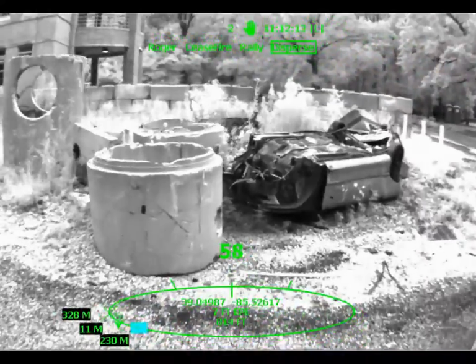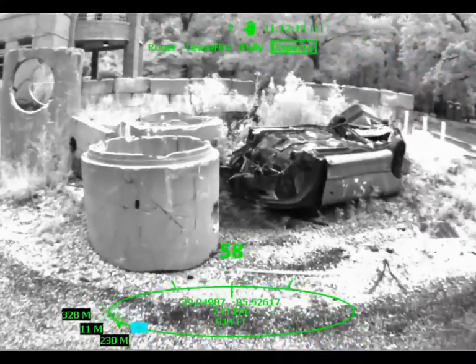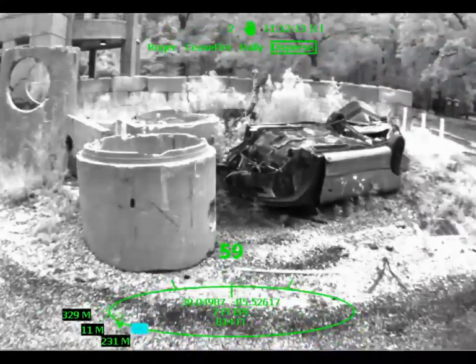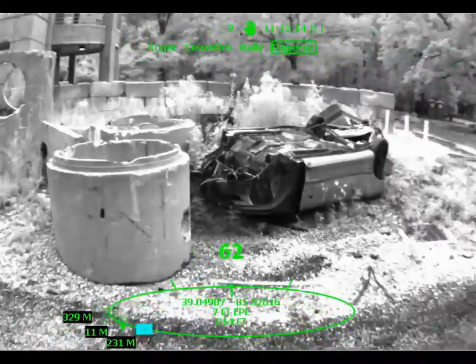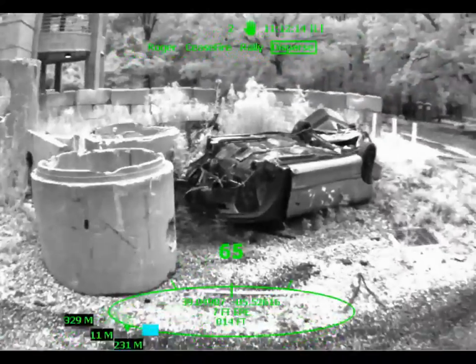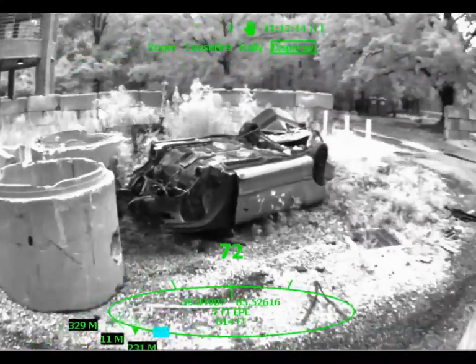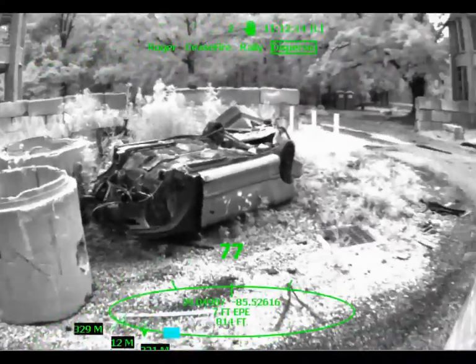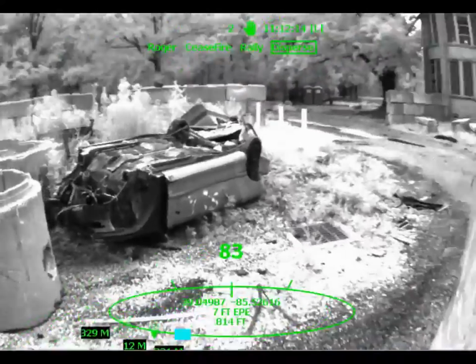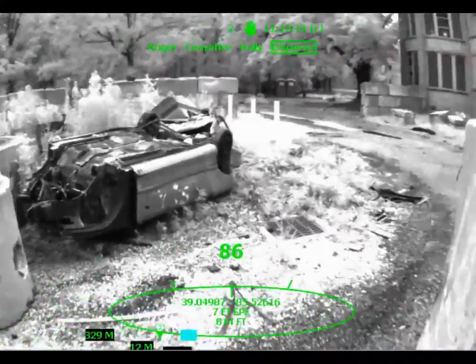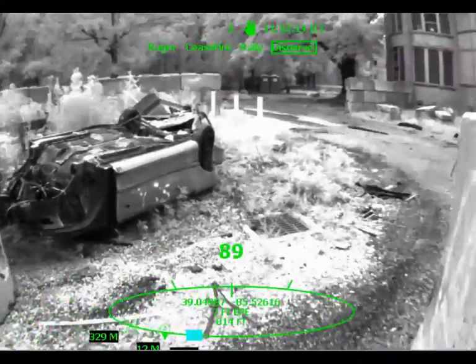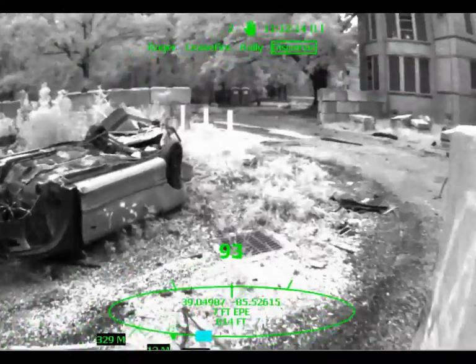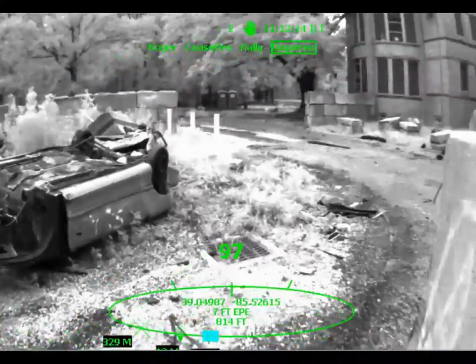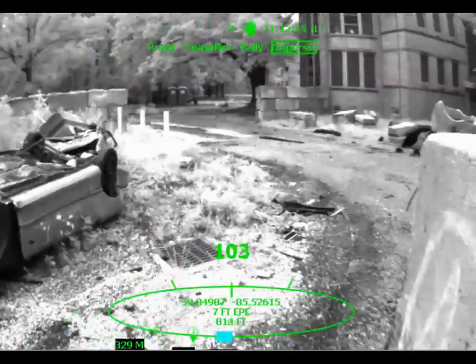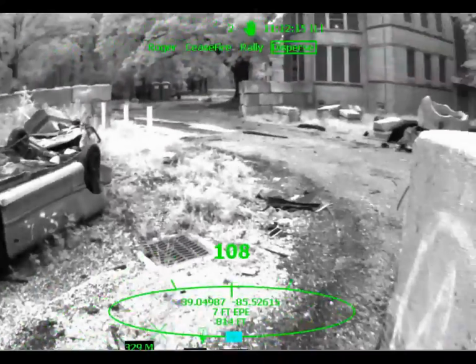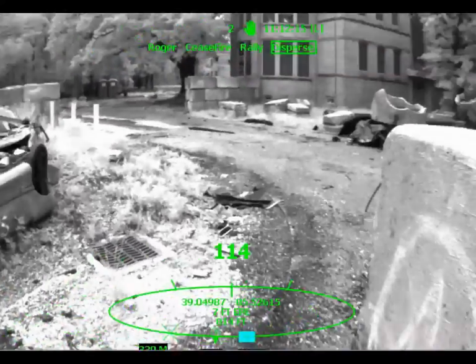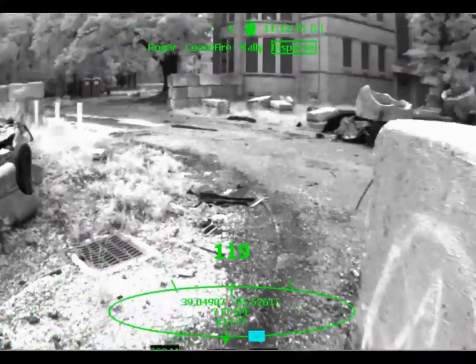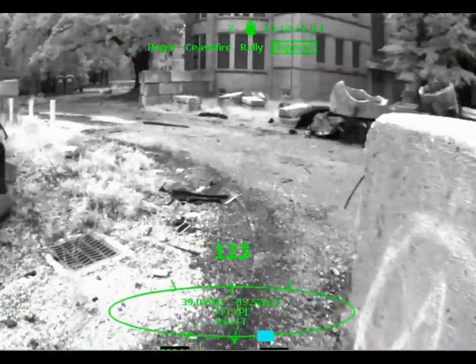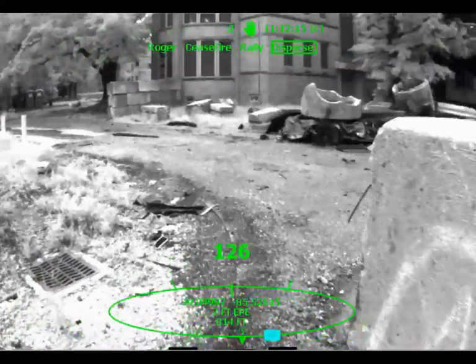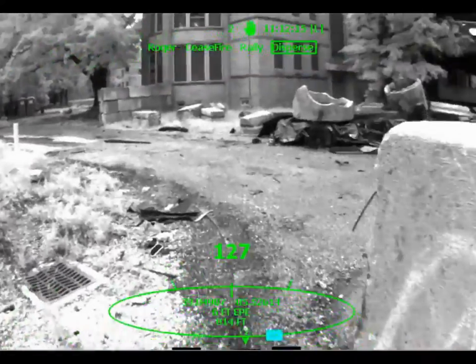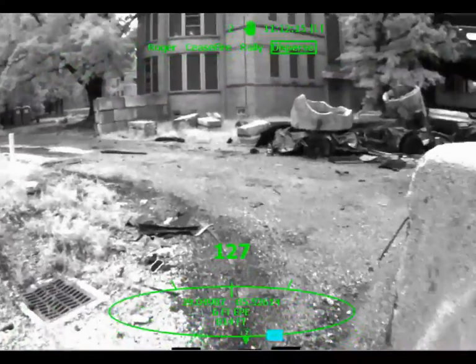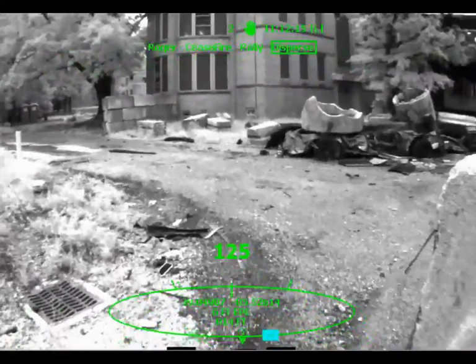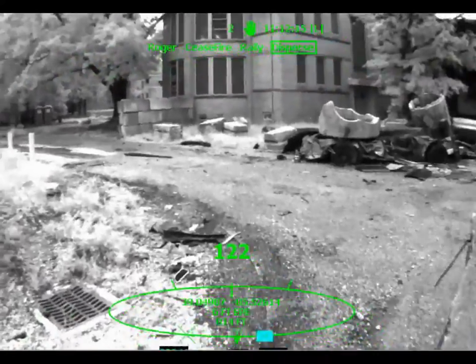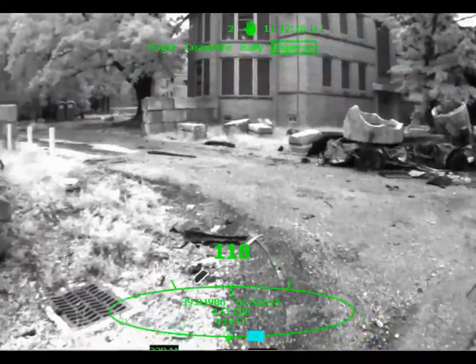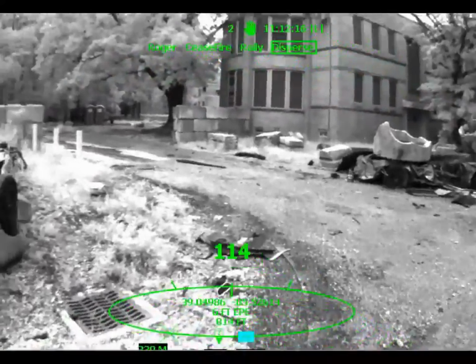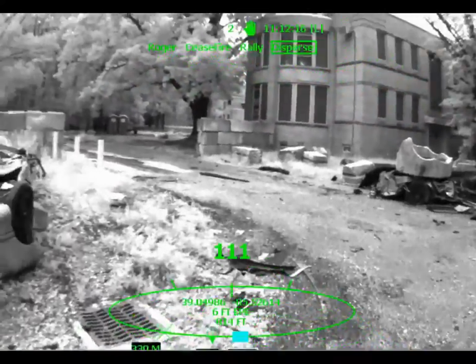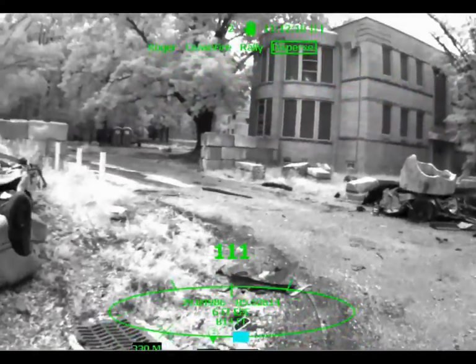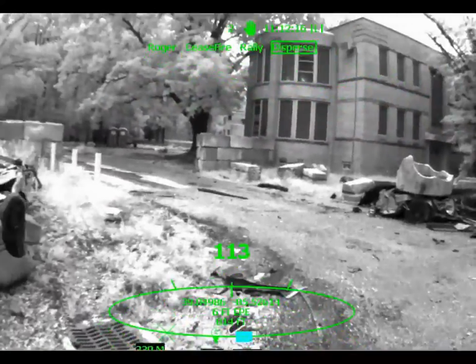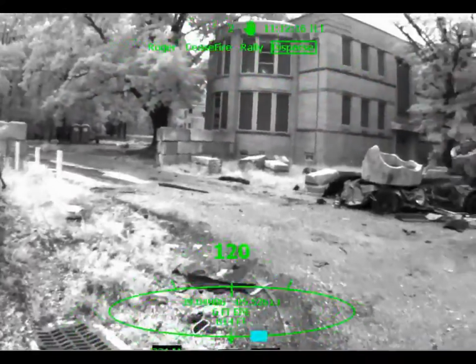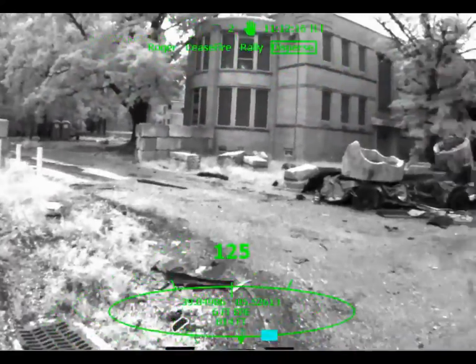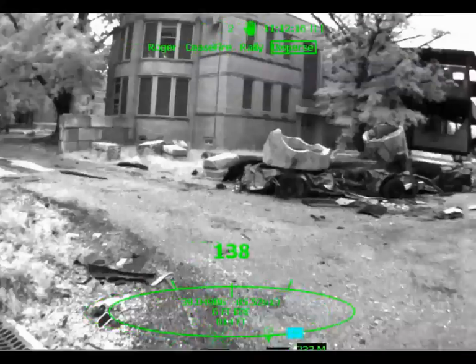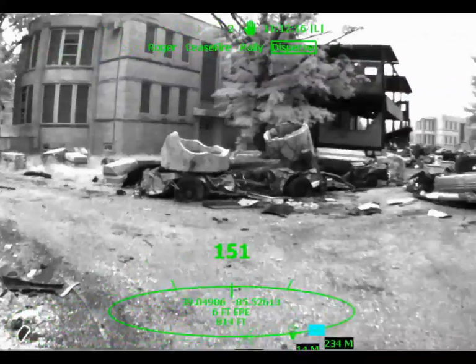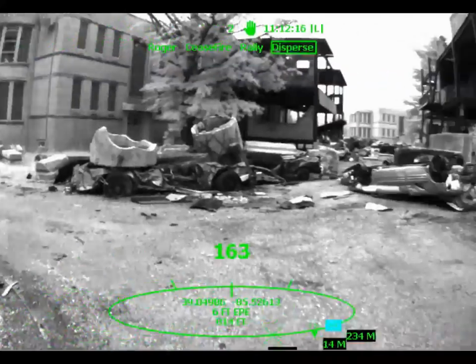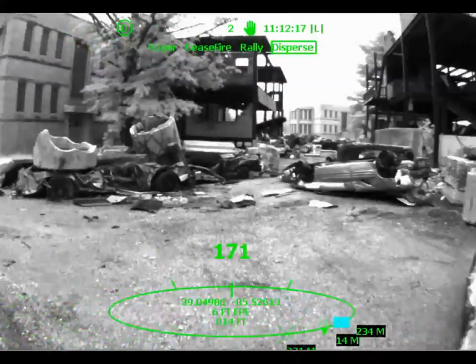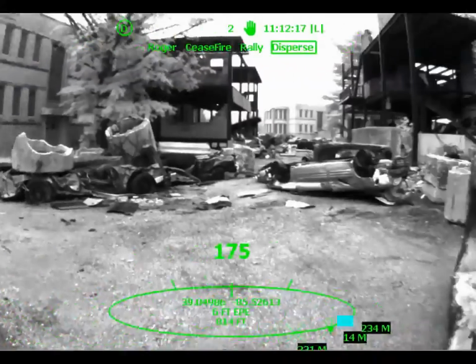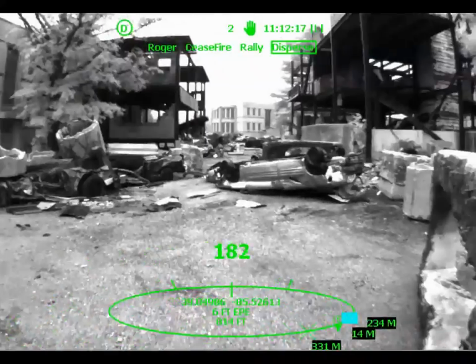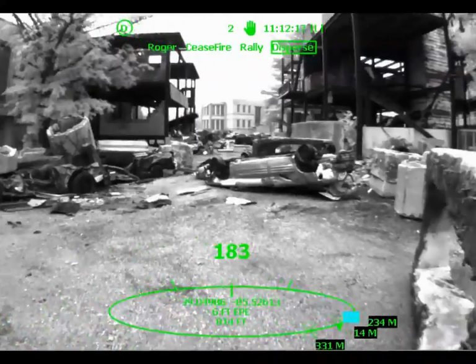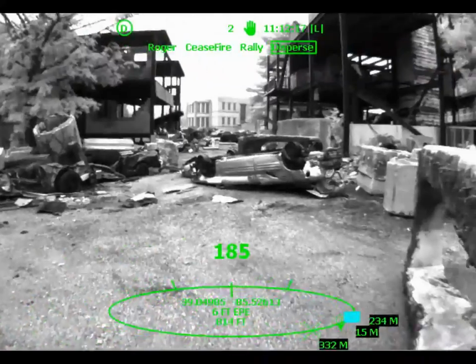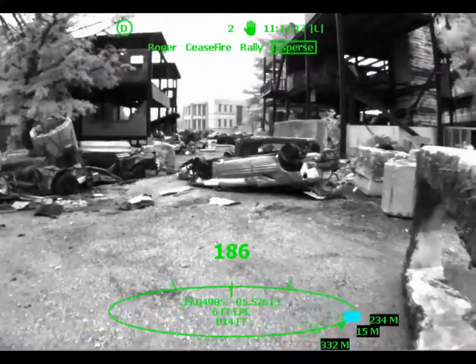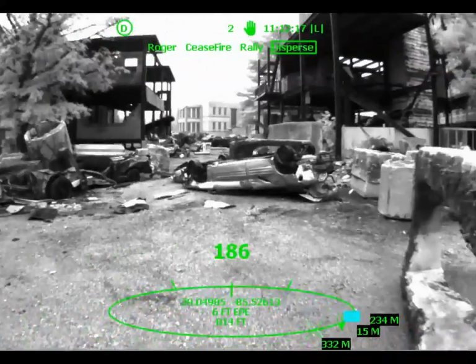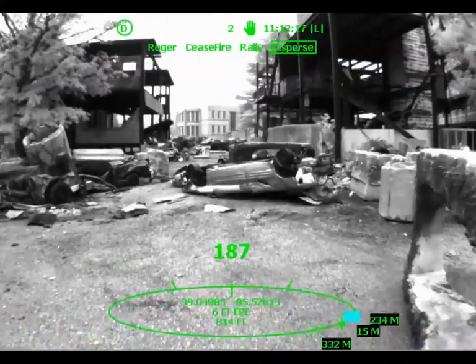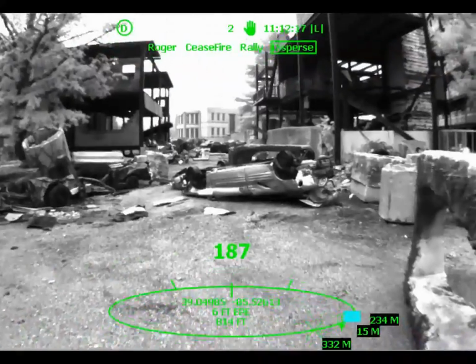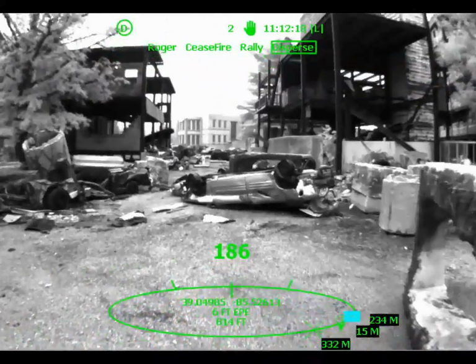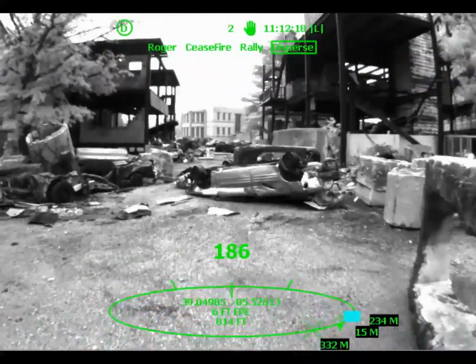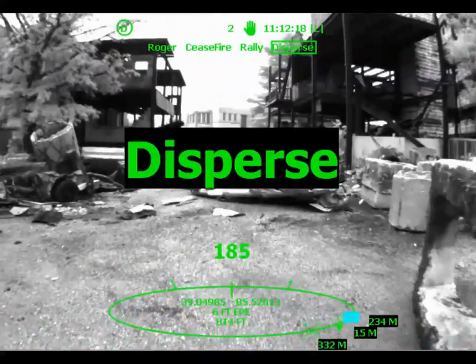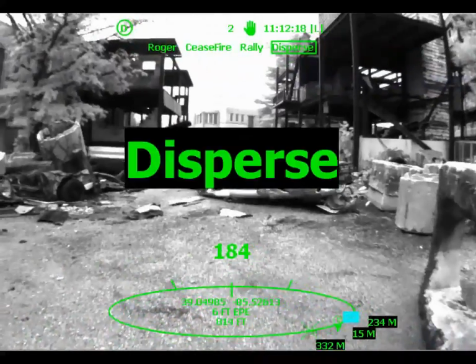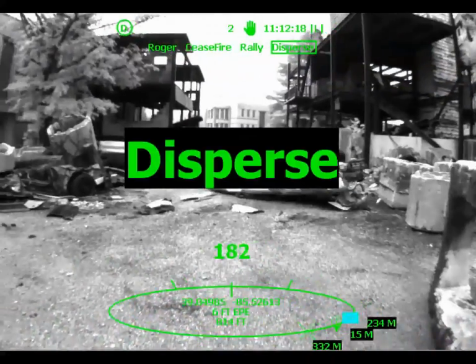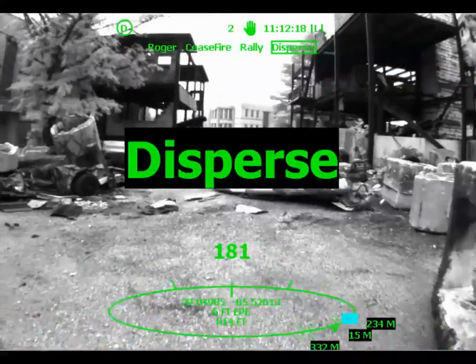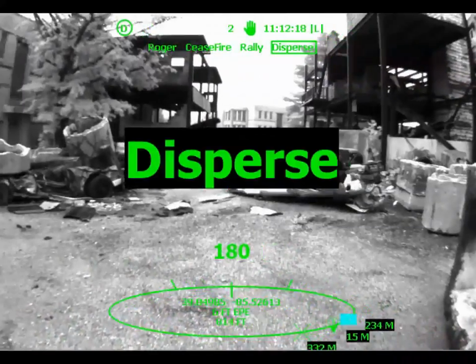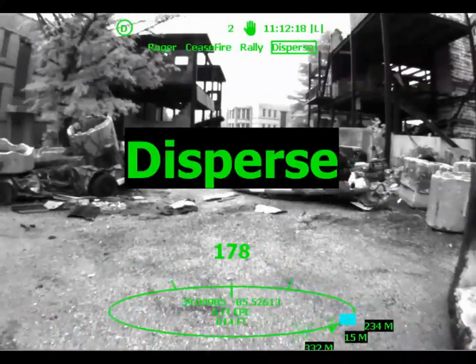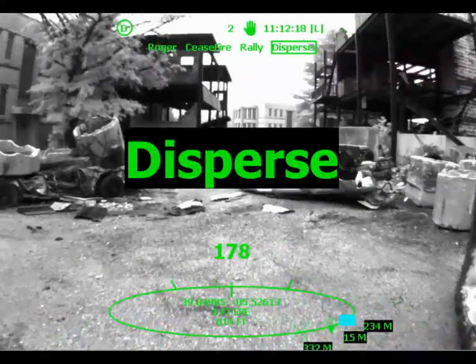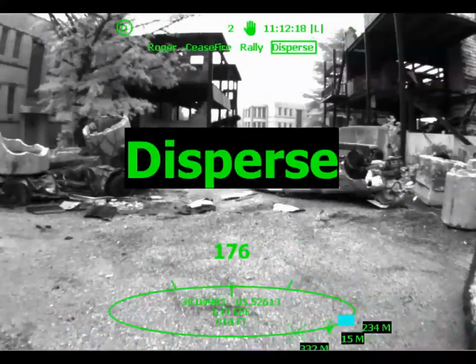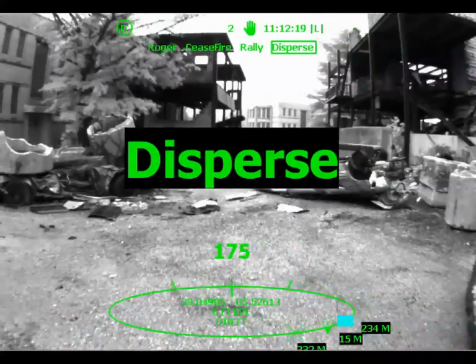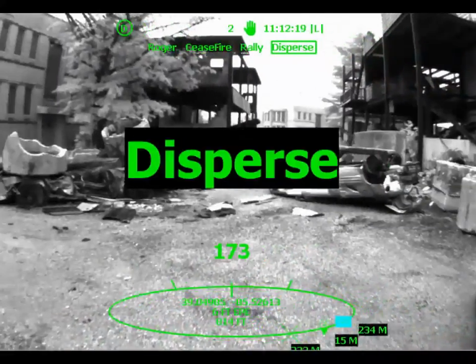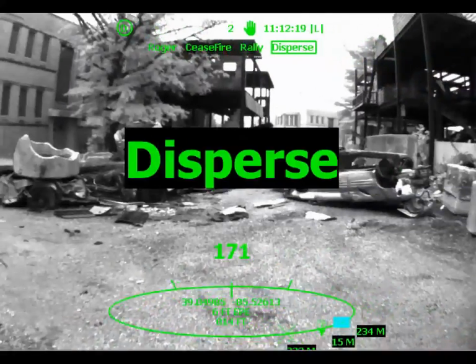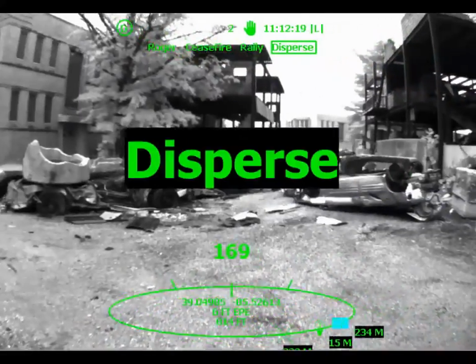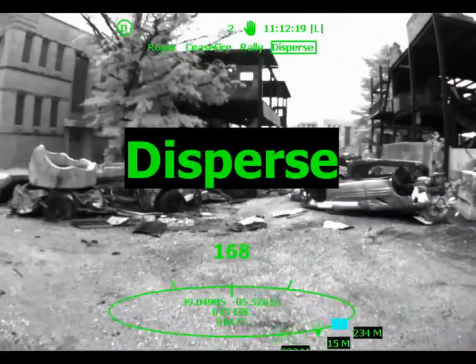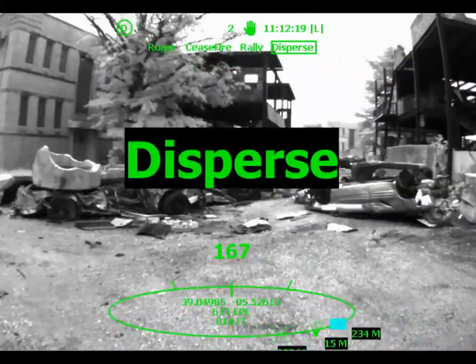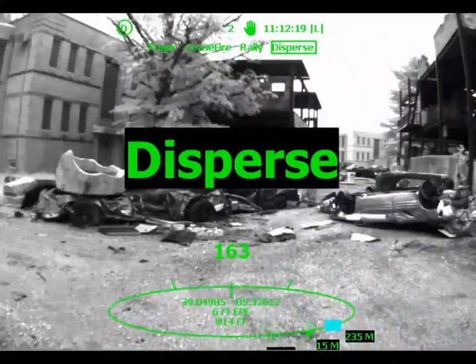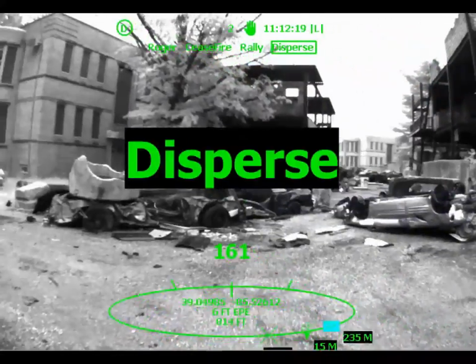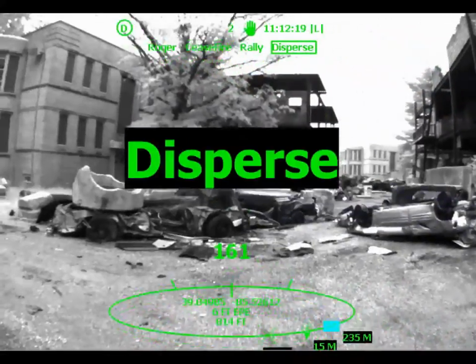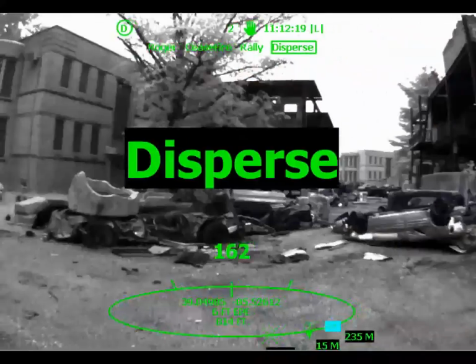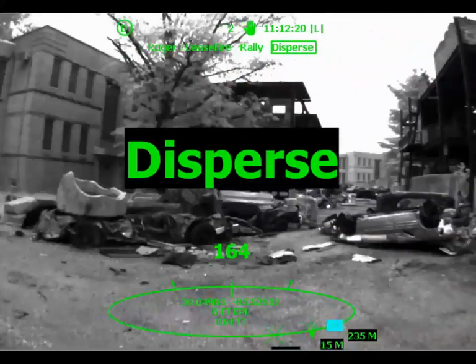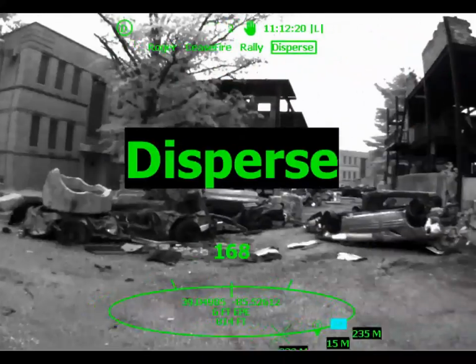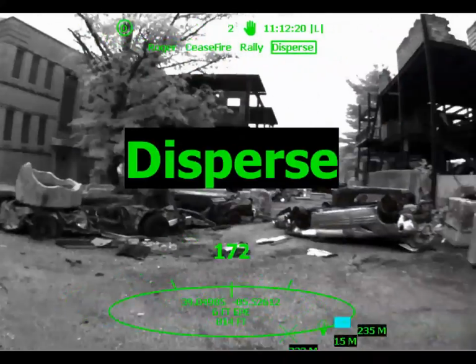While on the move and while non-line-of-sight to your teammates, you can send and receive commands without speaking over radio comms.